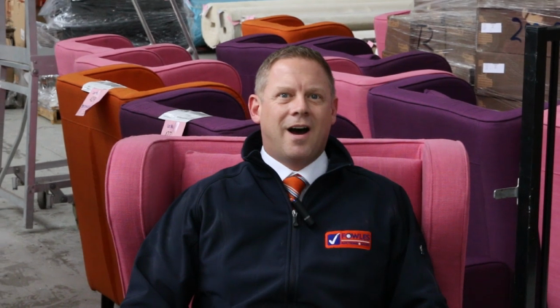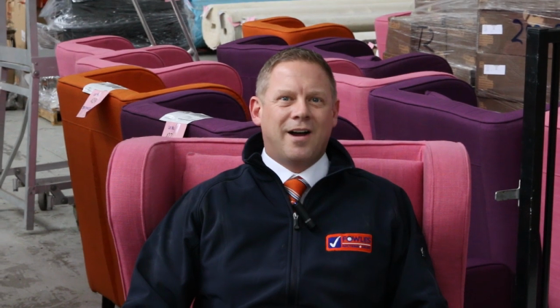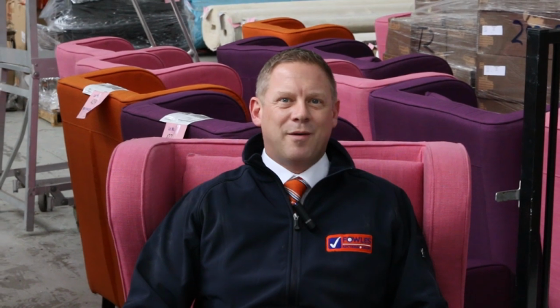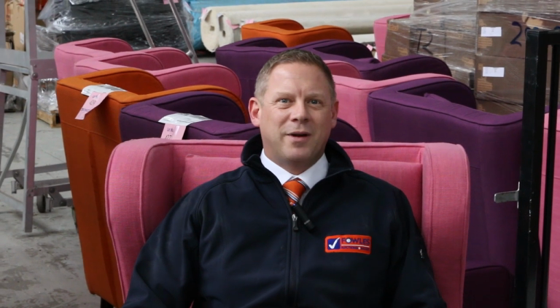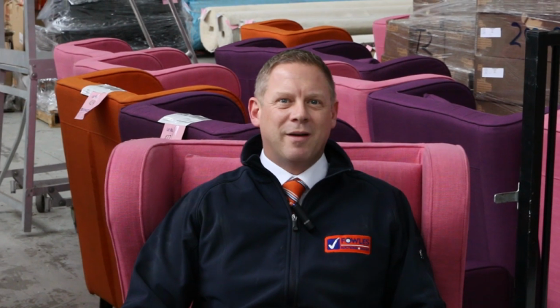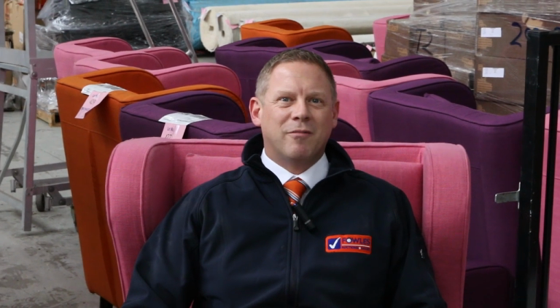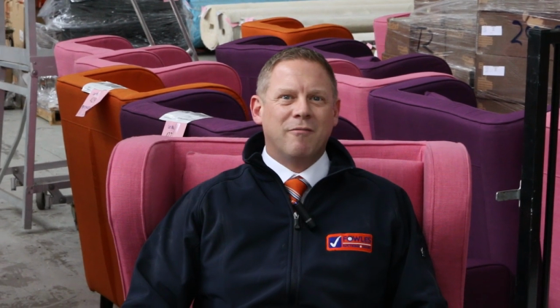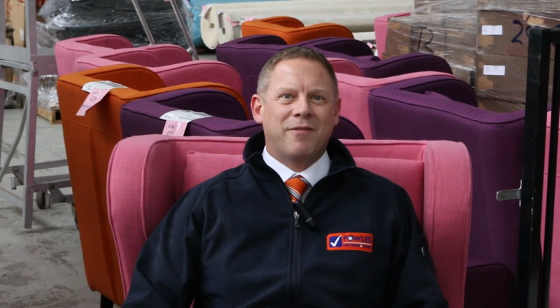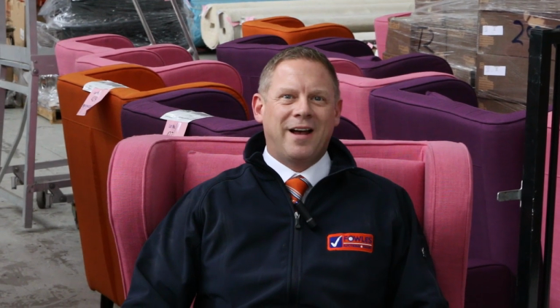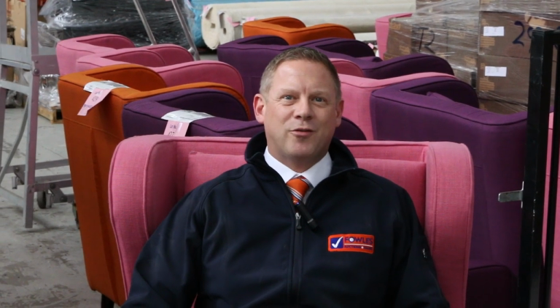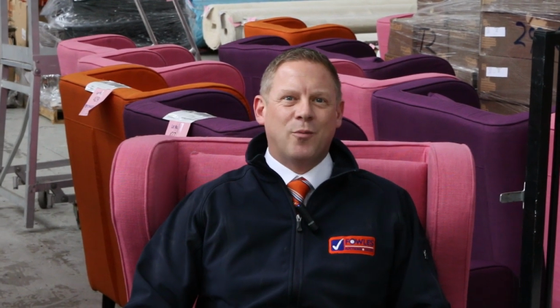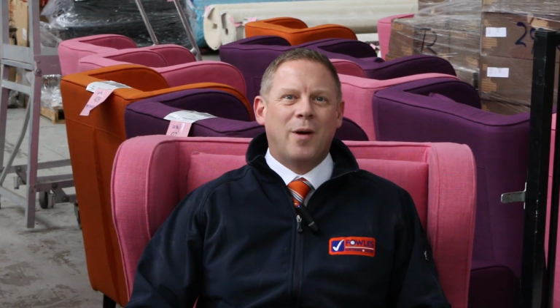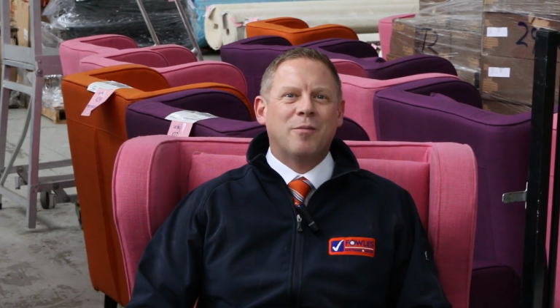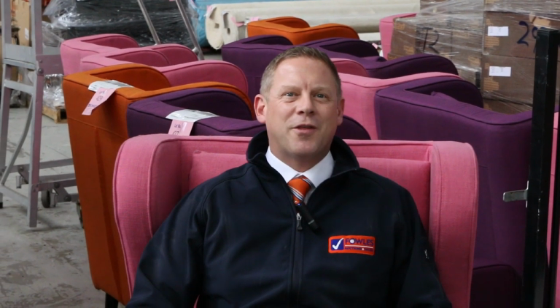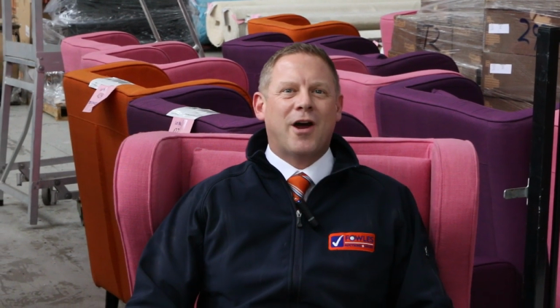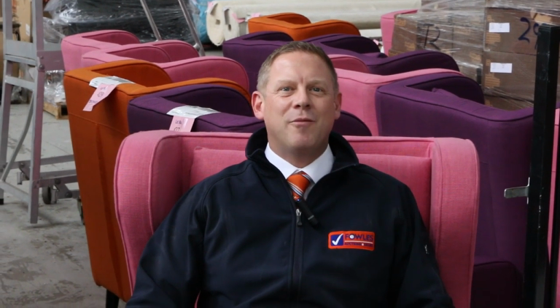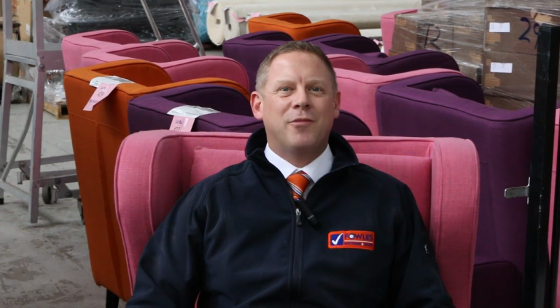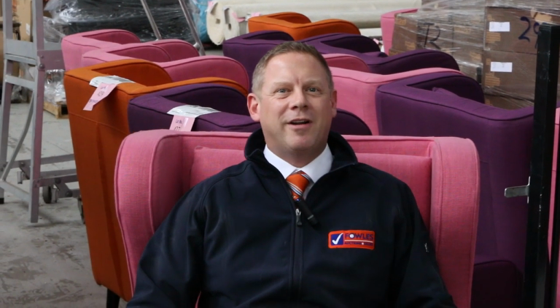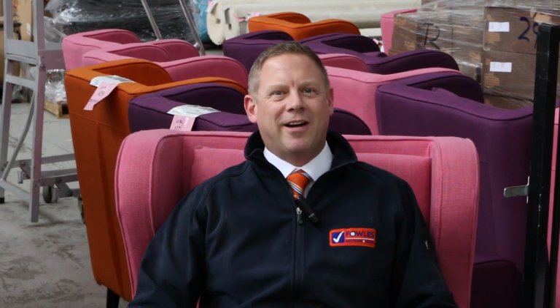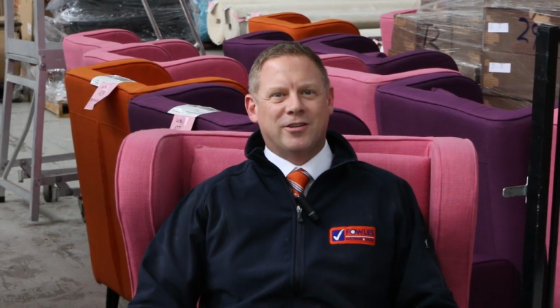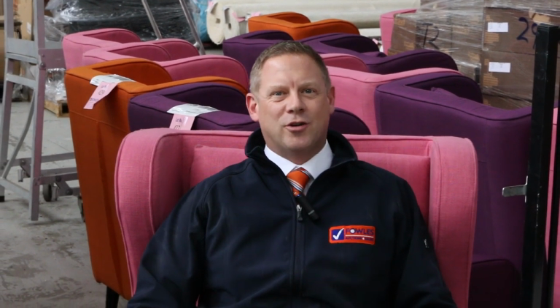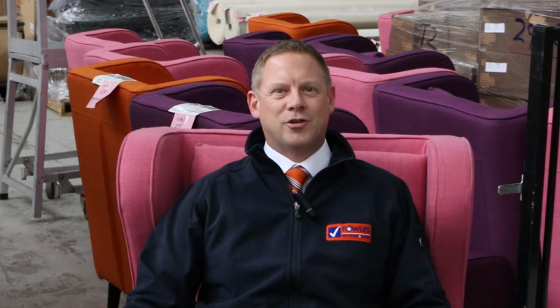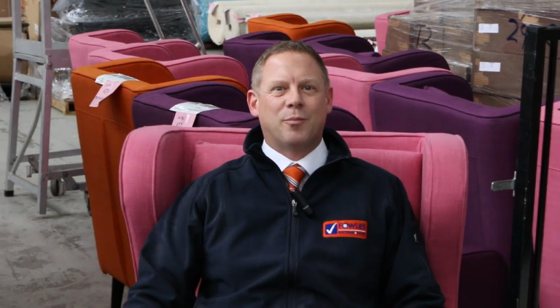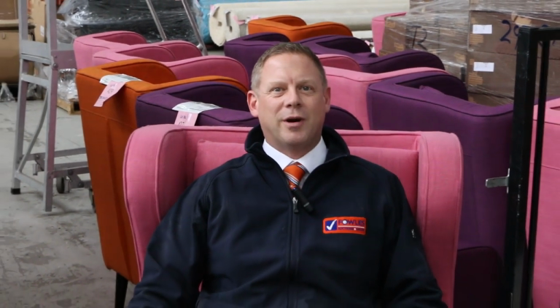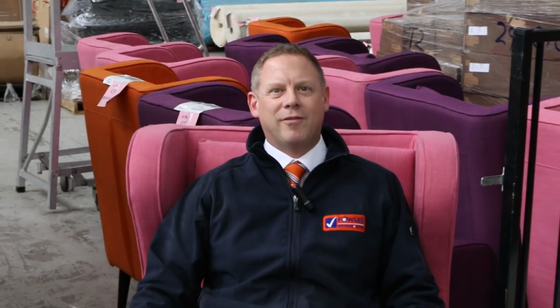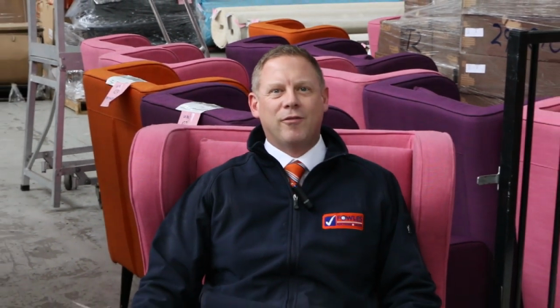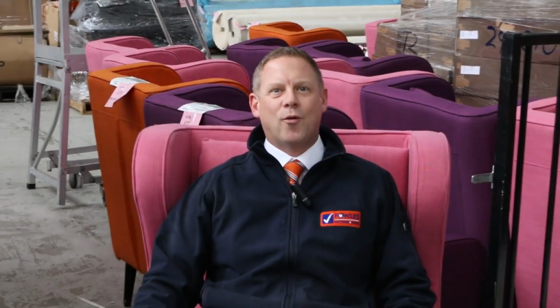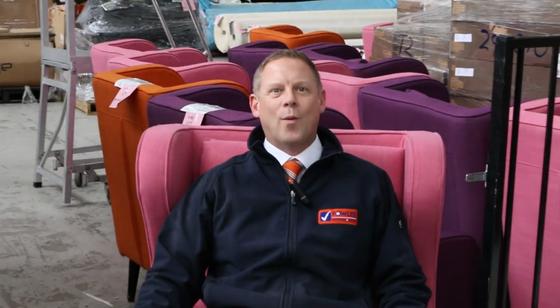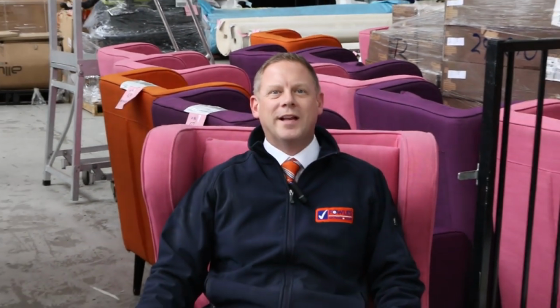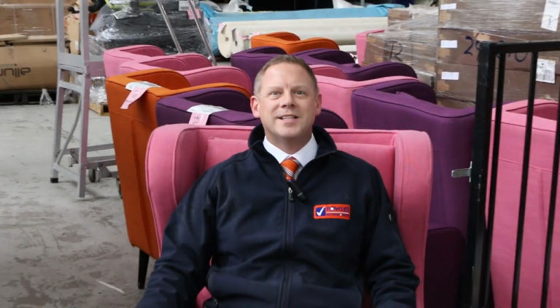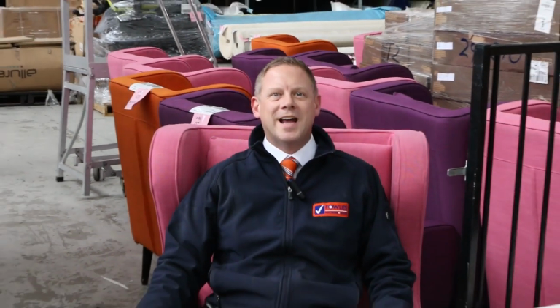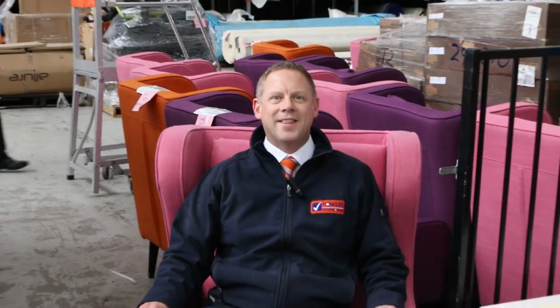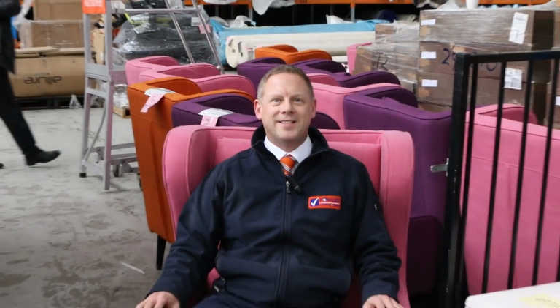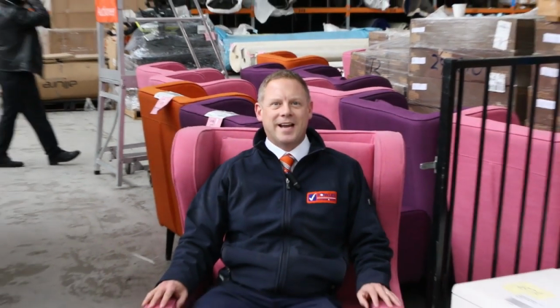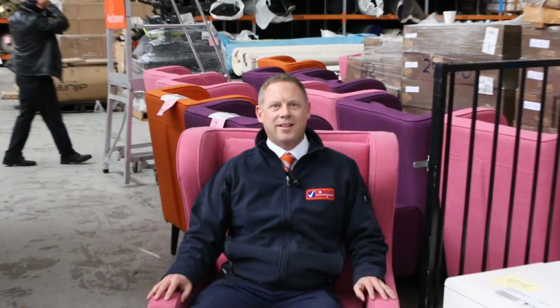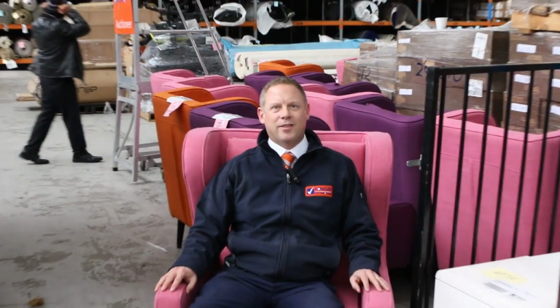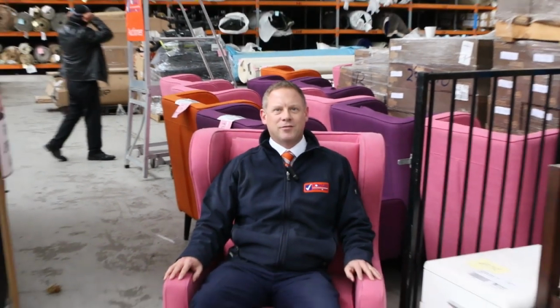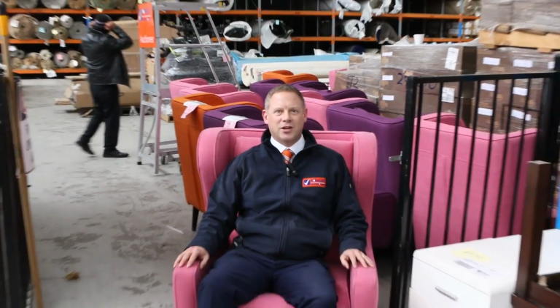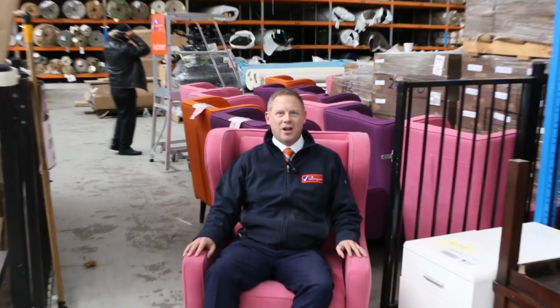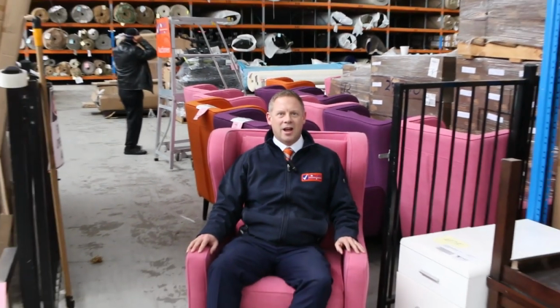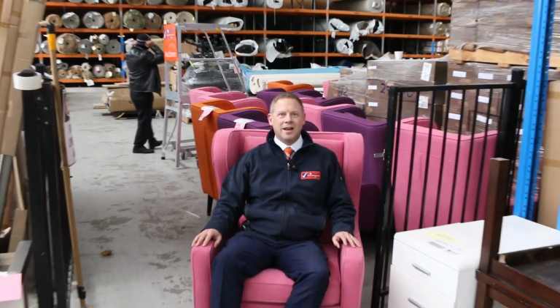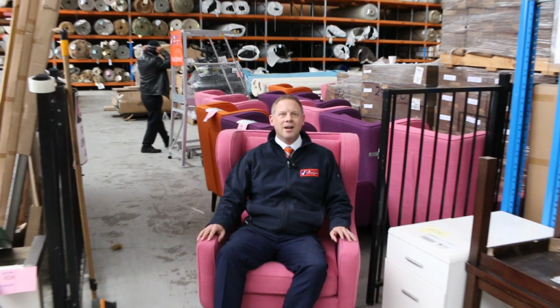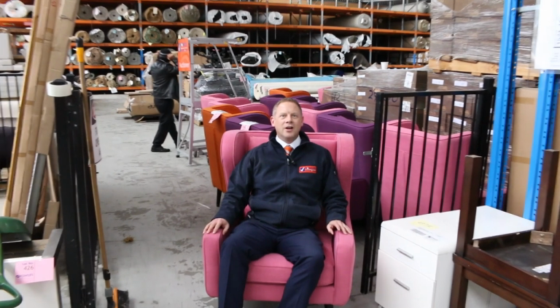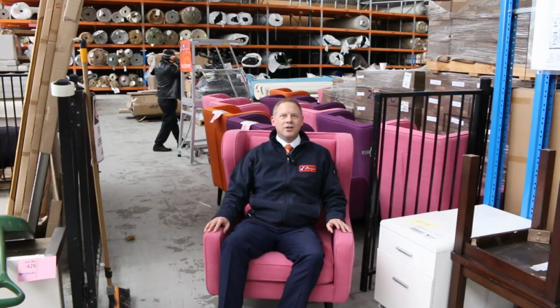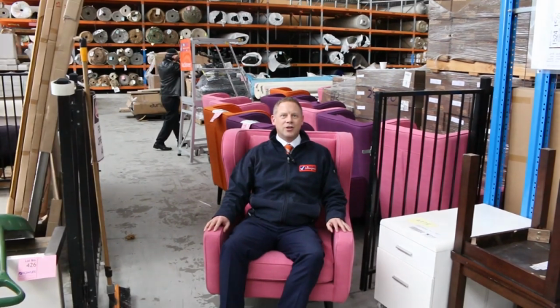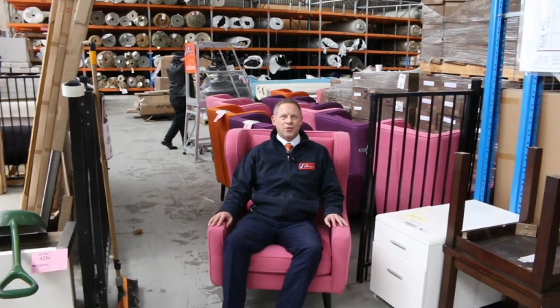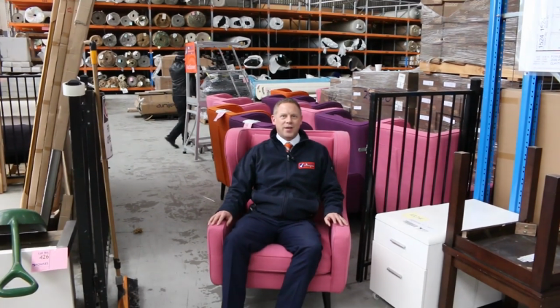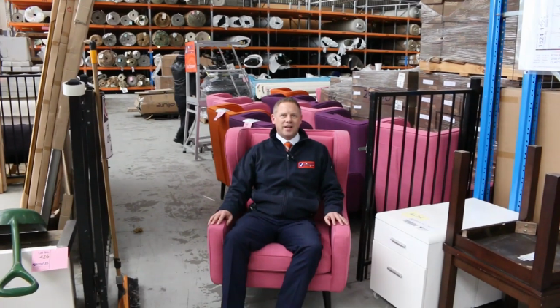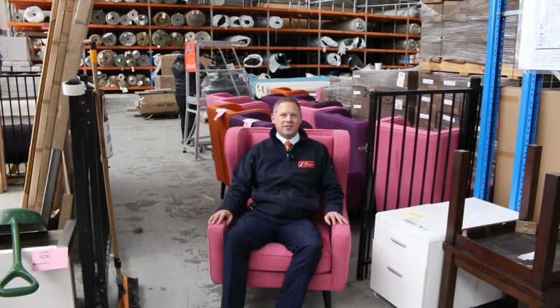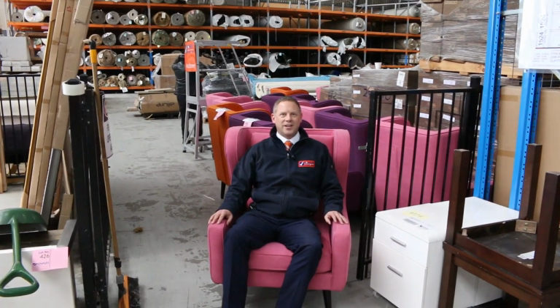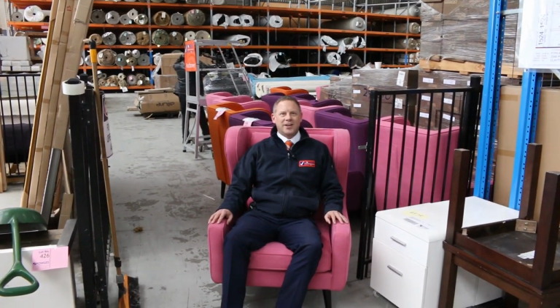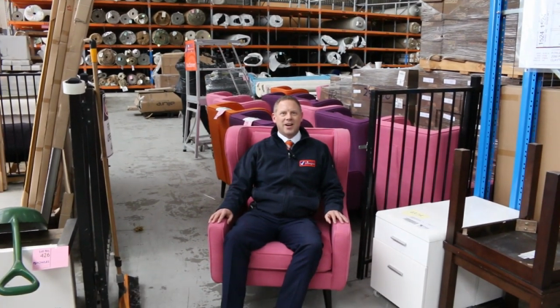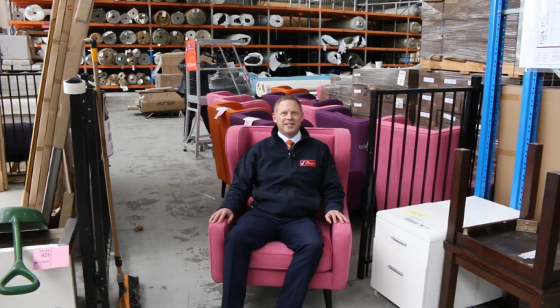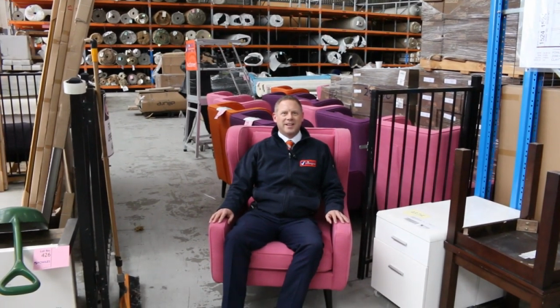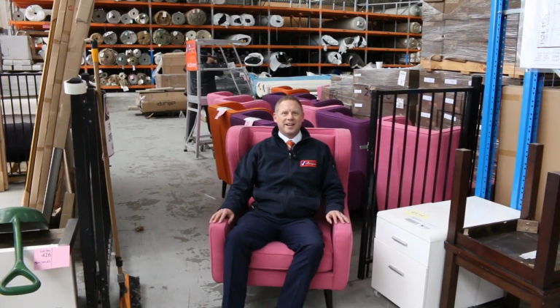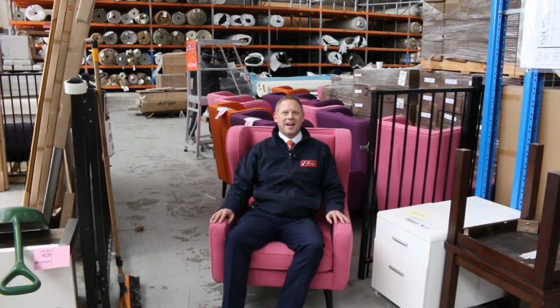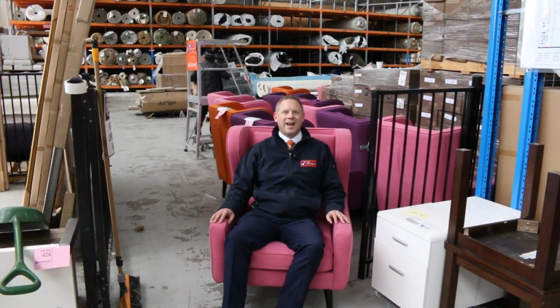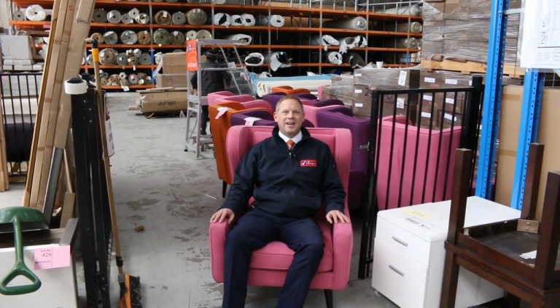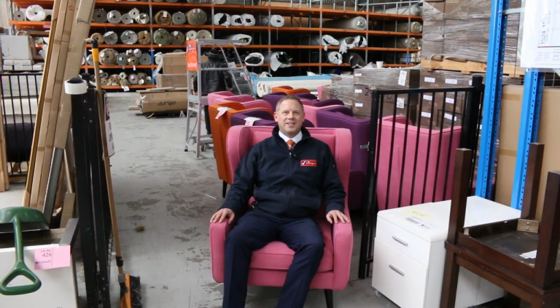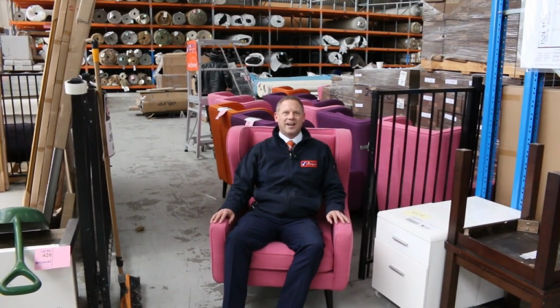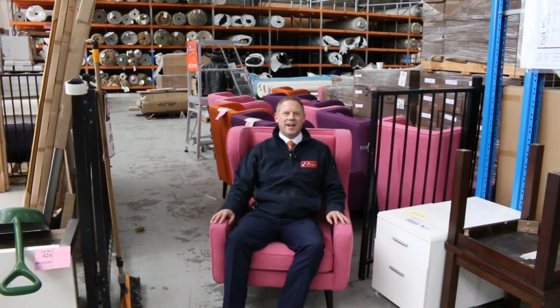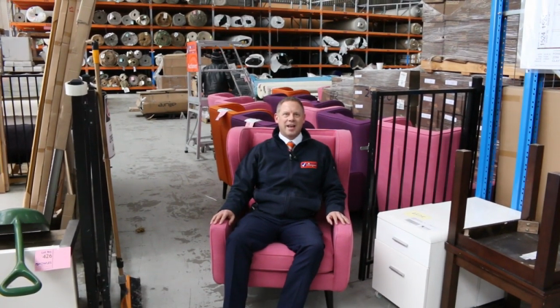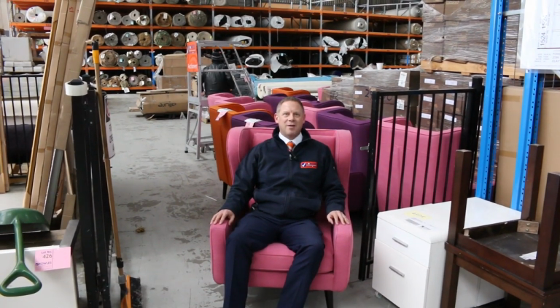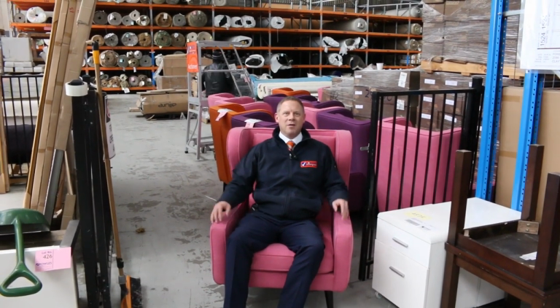Hi, I'm Liam from Fowles and welcome to the Home Renovators Auction Preview for Wednesday the 10th of July 2019 at 10am.